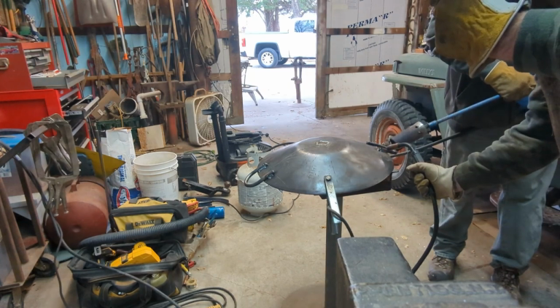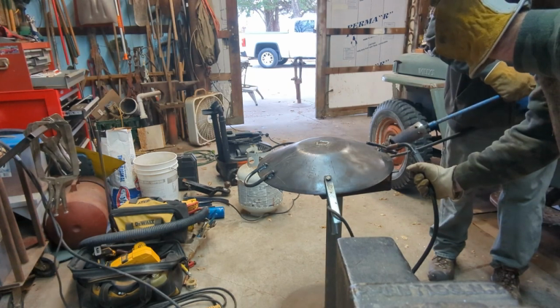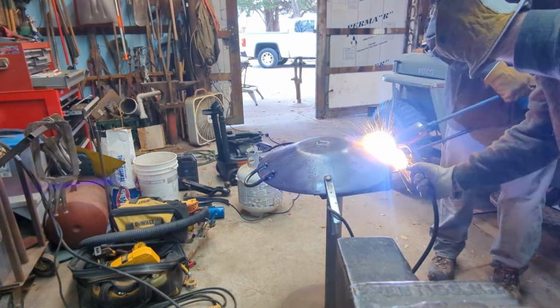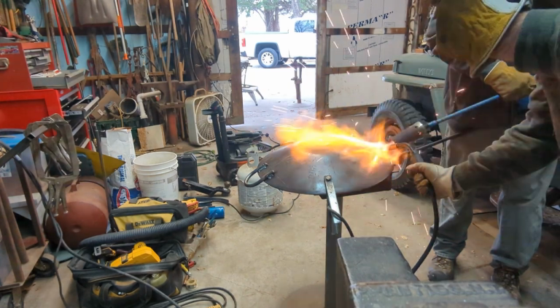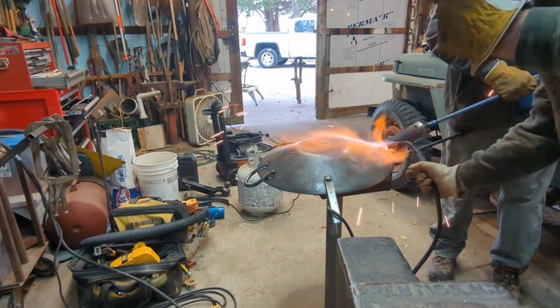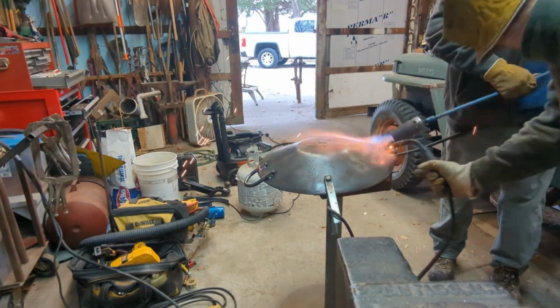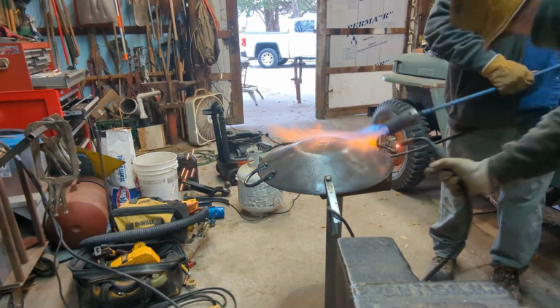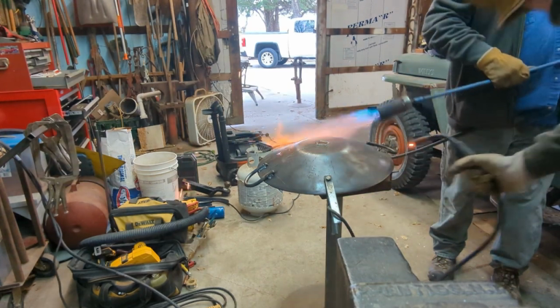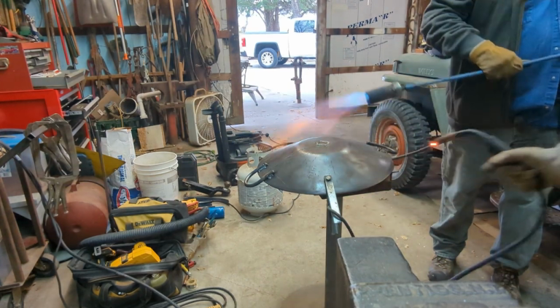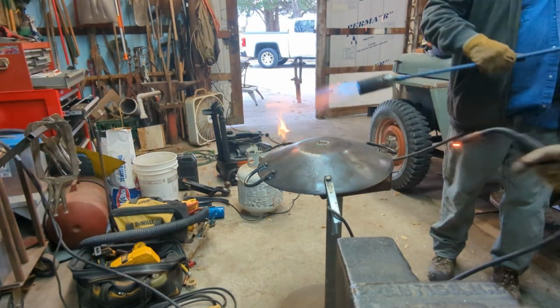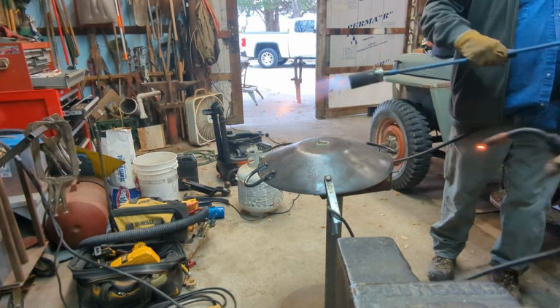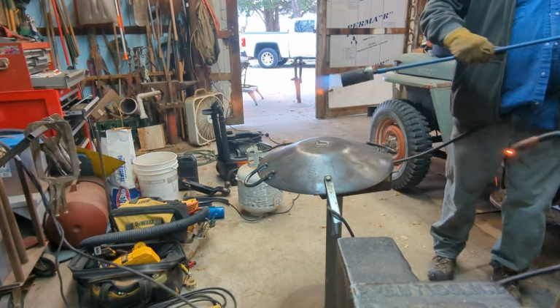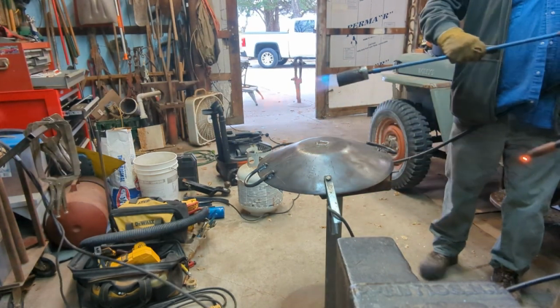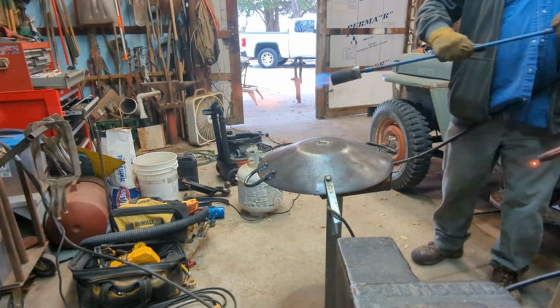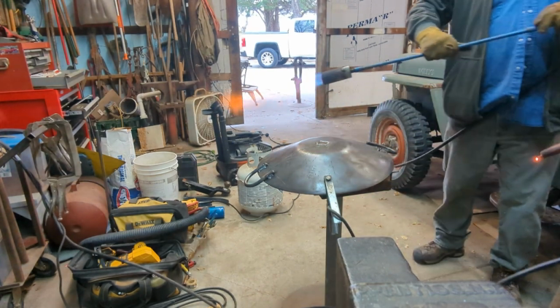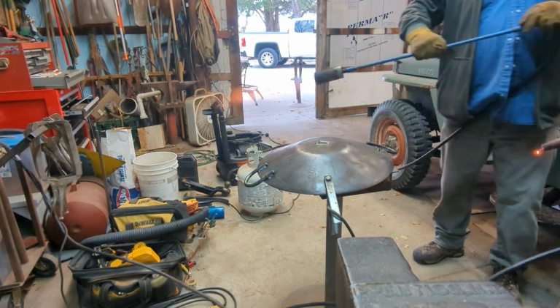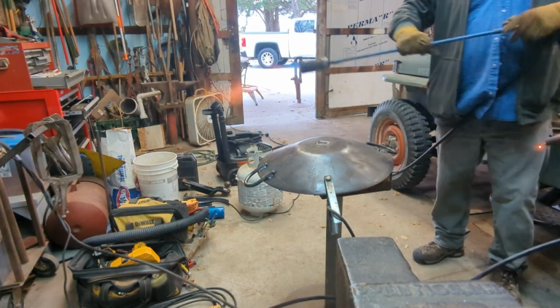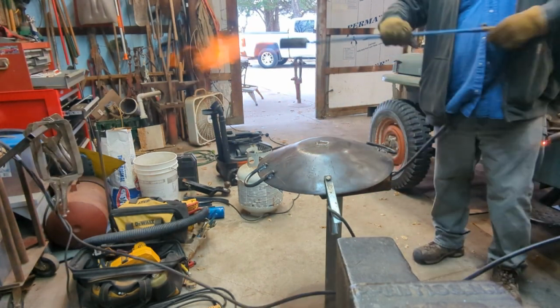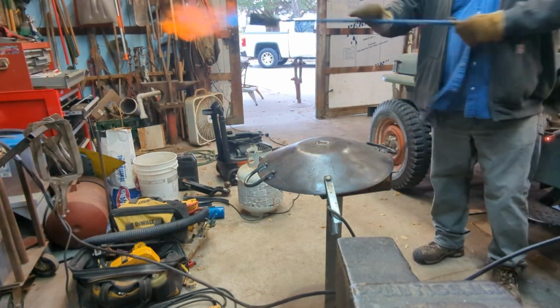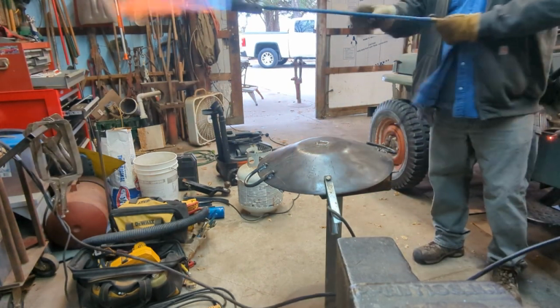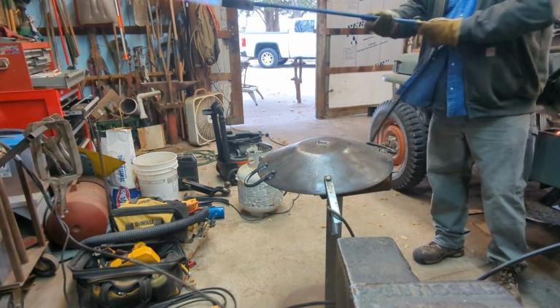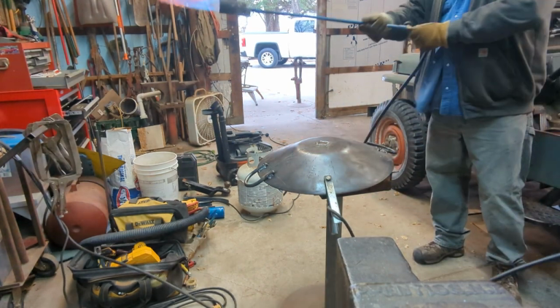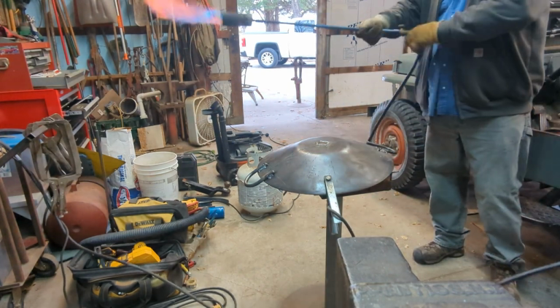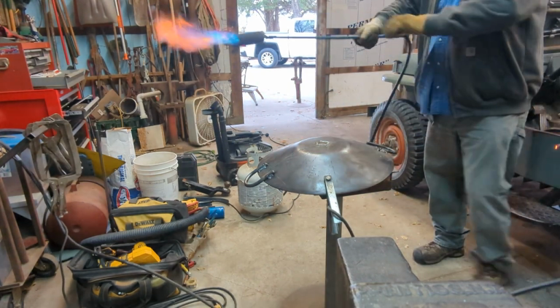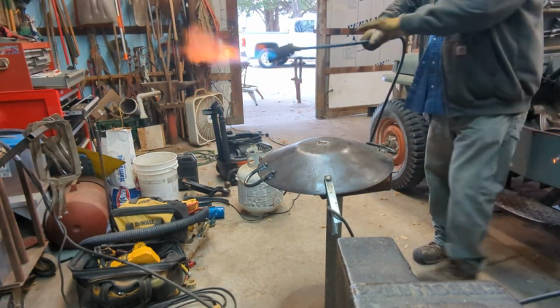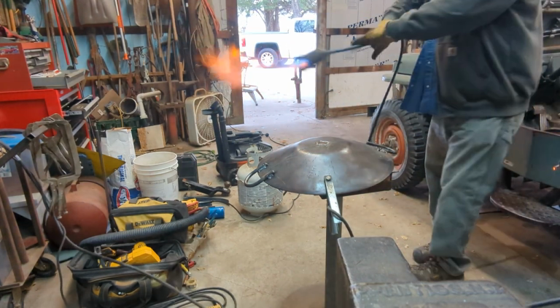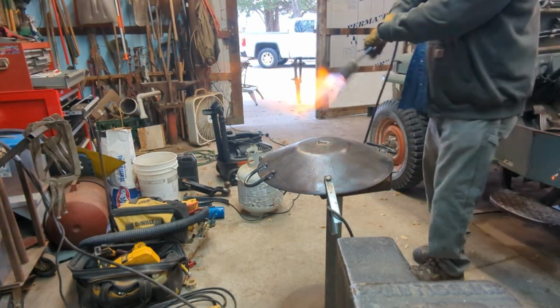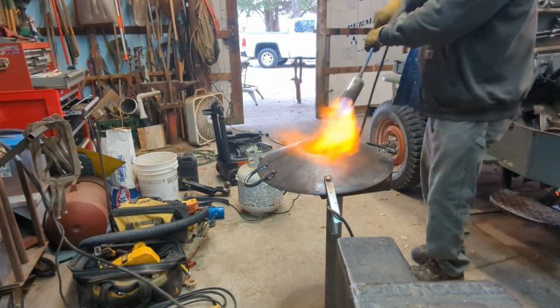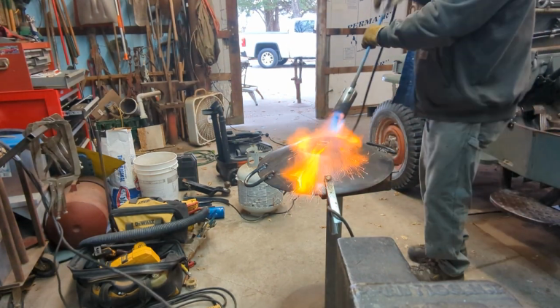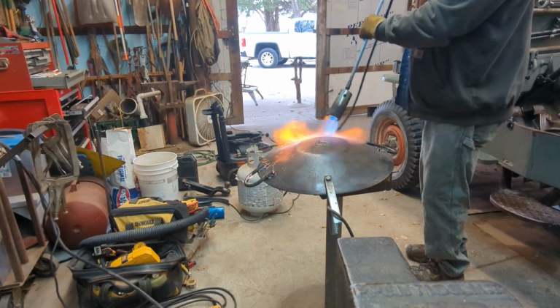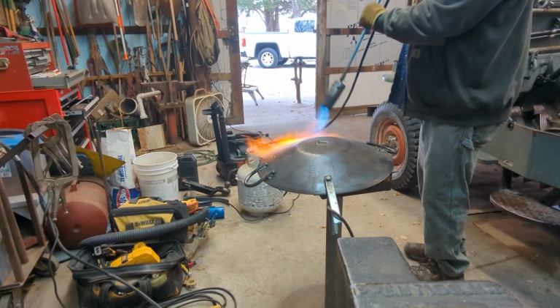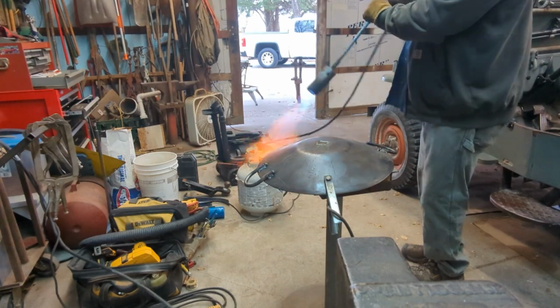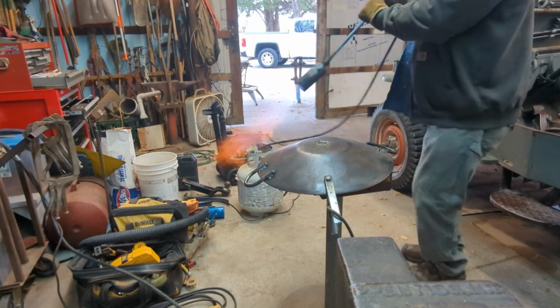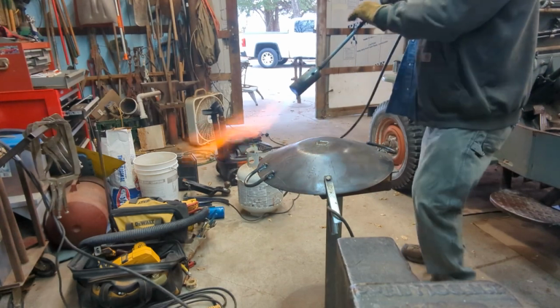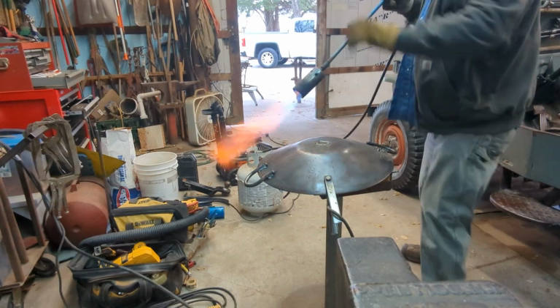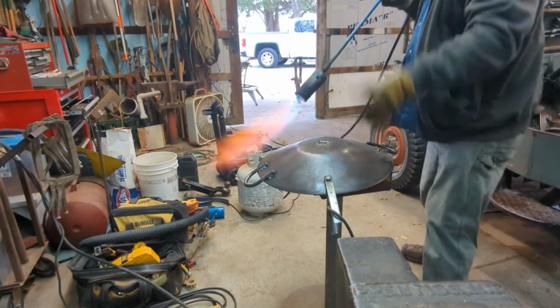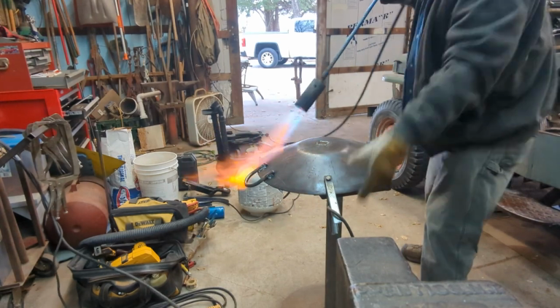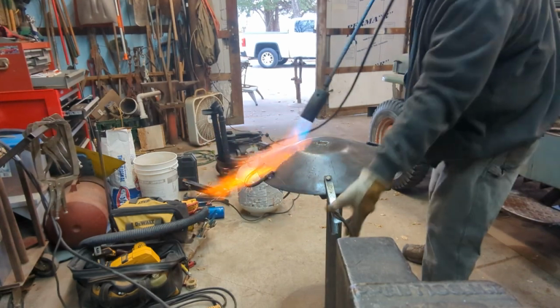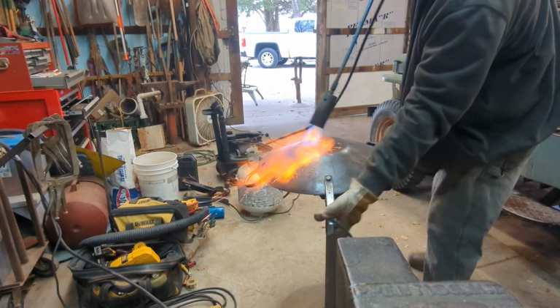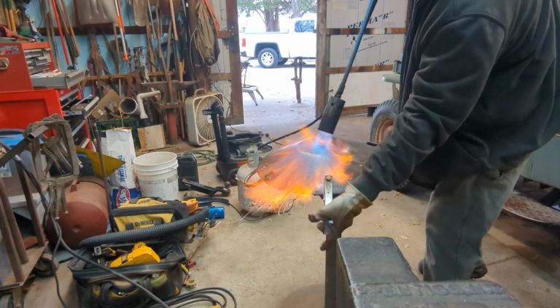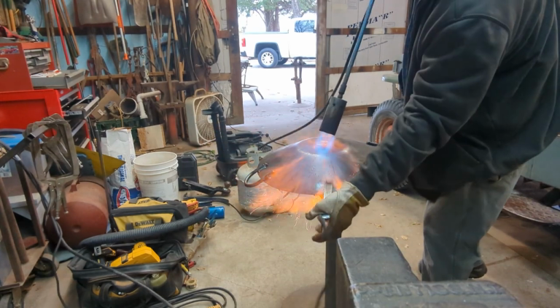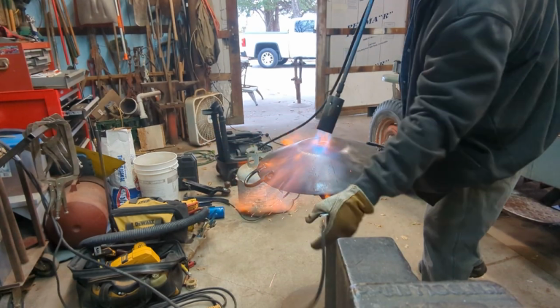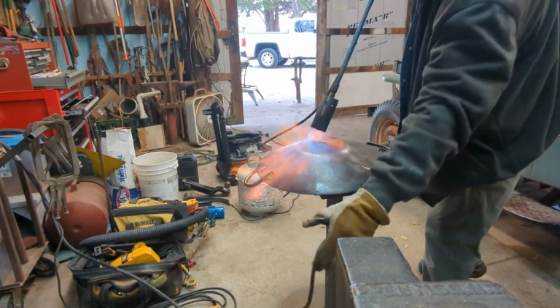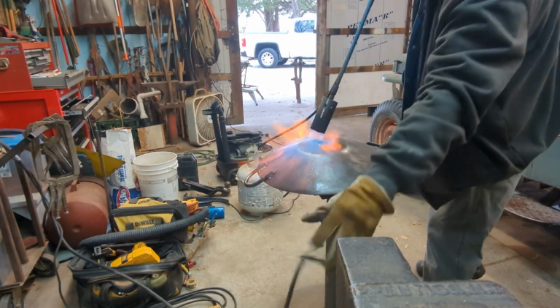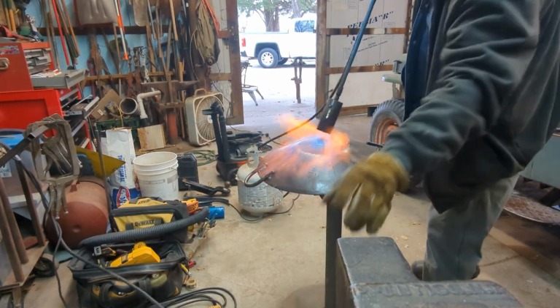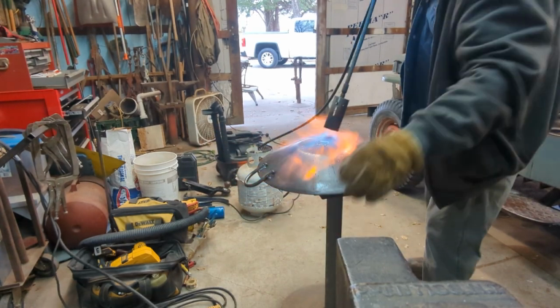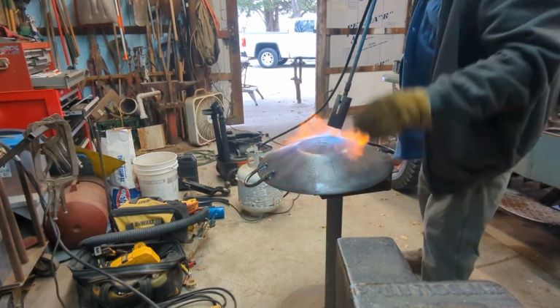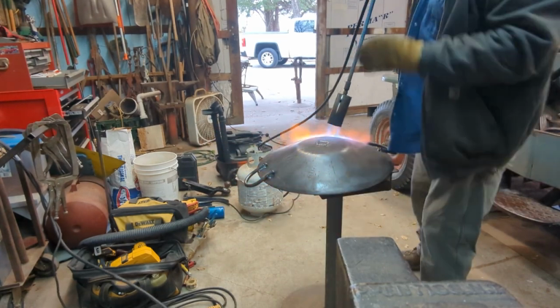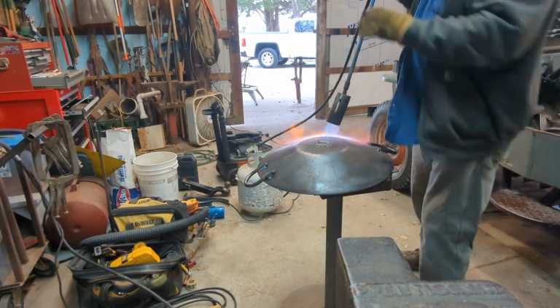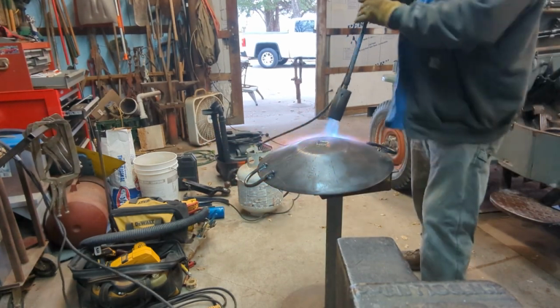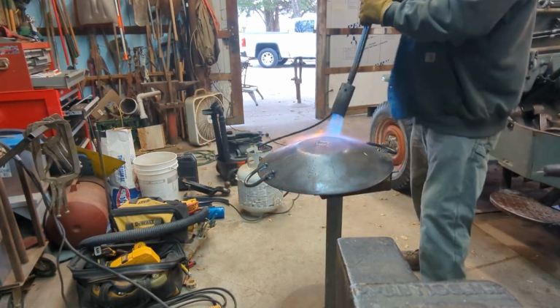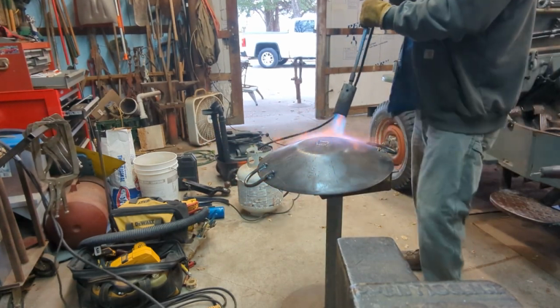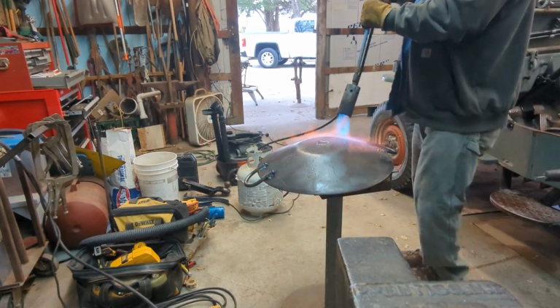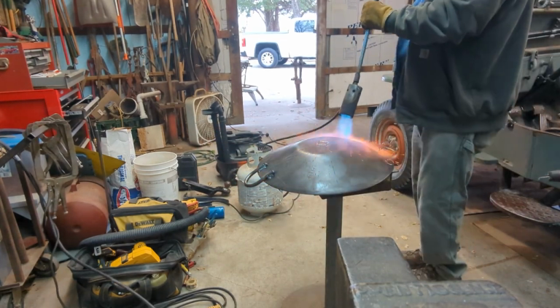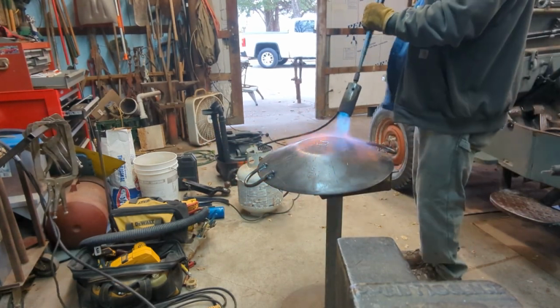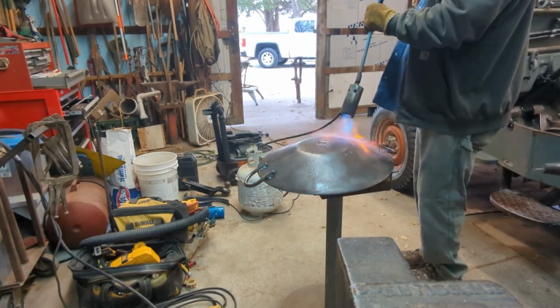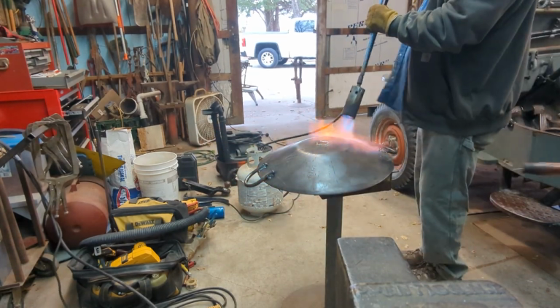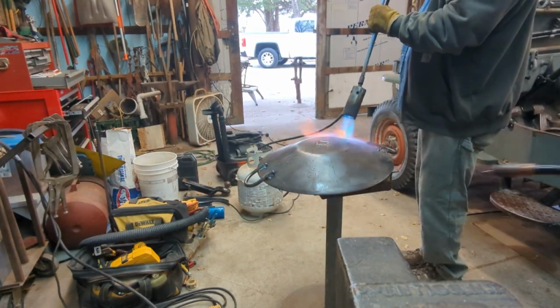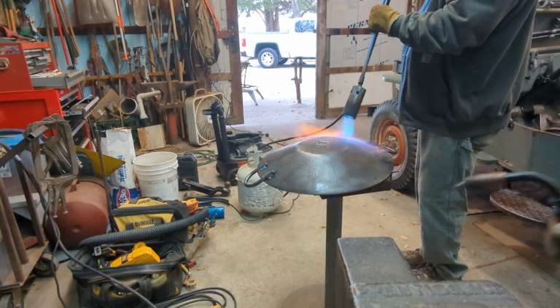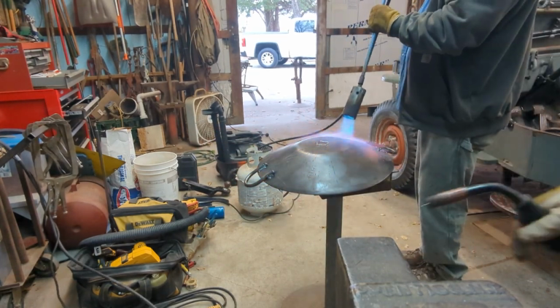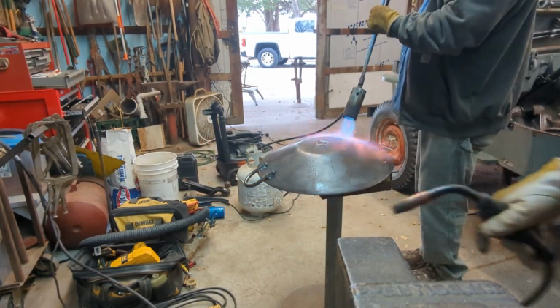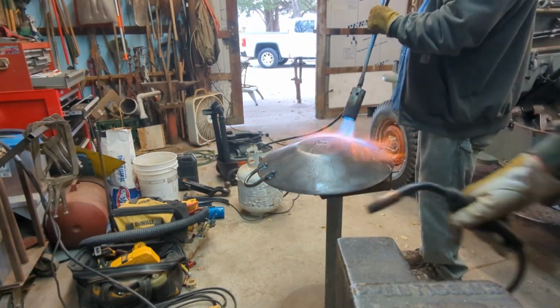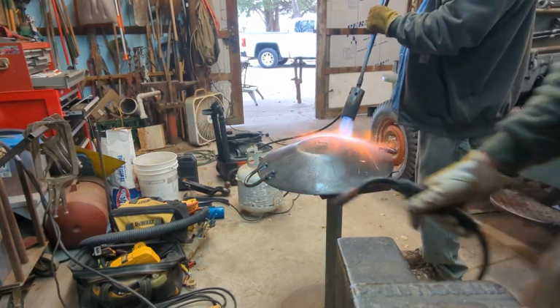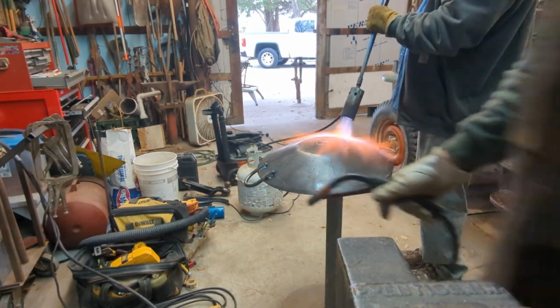Just like we started with the heat treatment, we're going to end with the heat treatment. We want everything to be the same temperature and have it all cool off at the same speed so nothing cracks and it all sets up nicely.